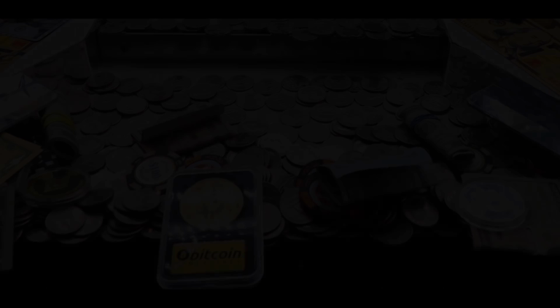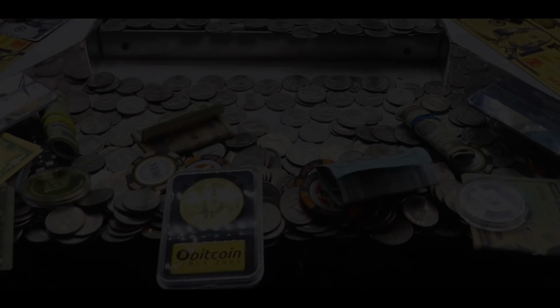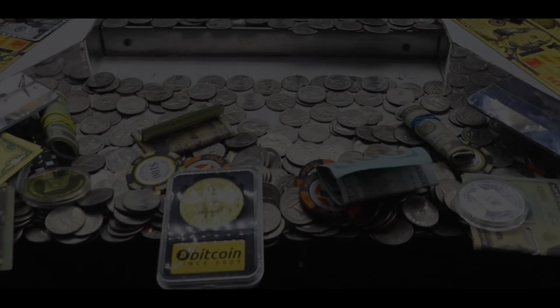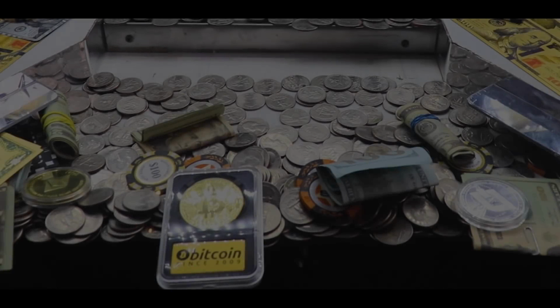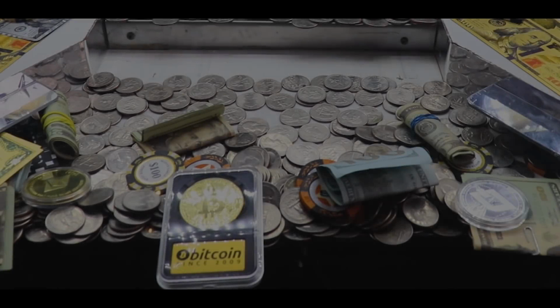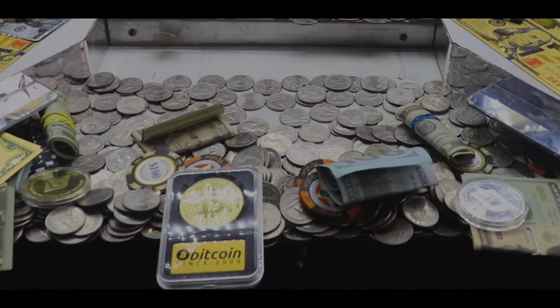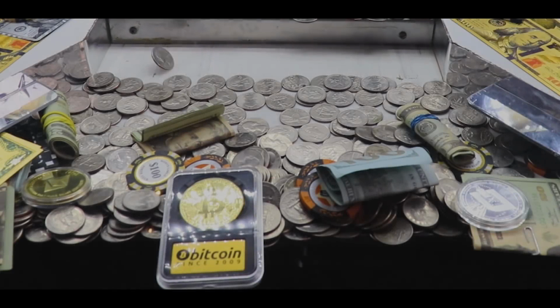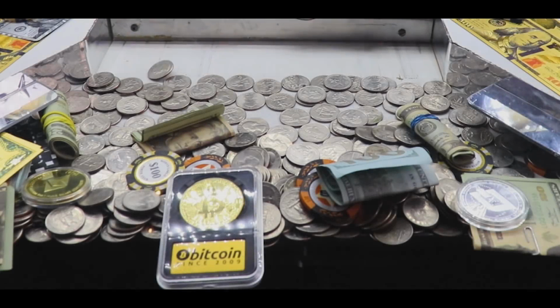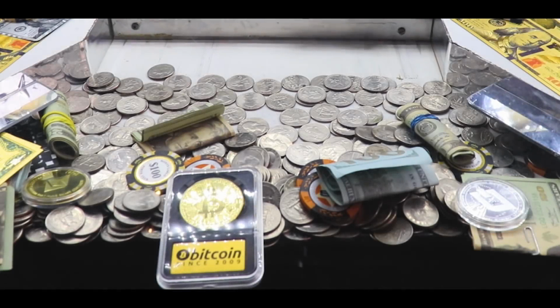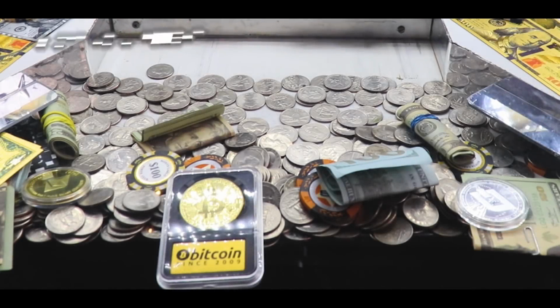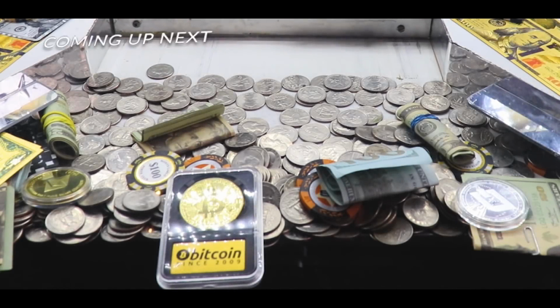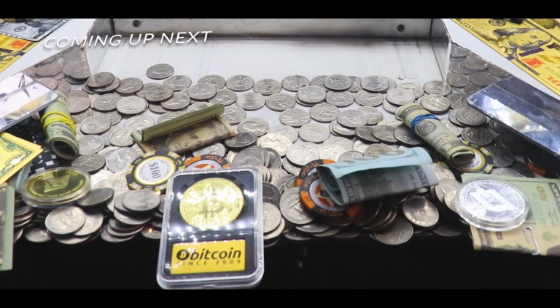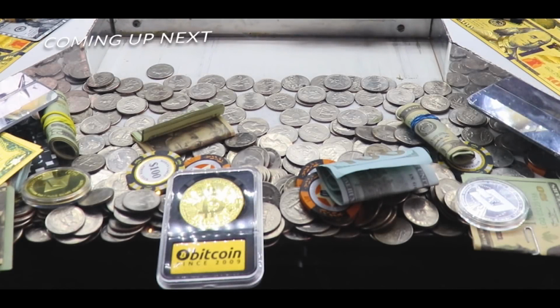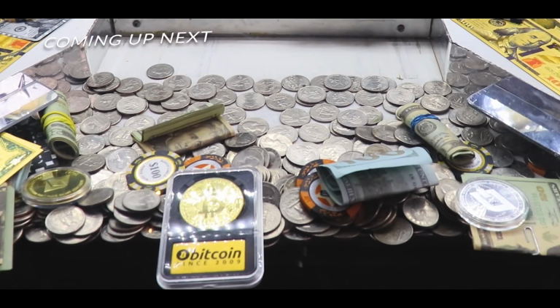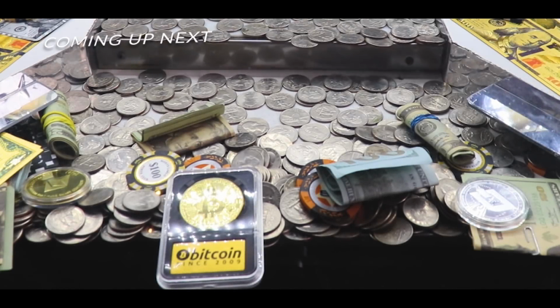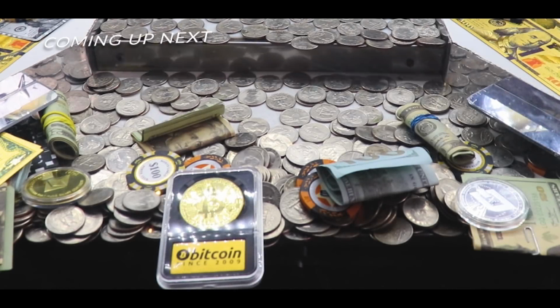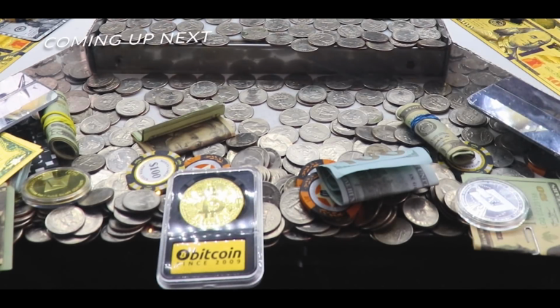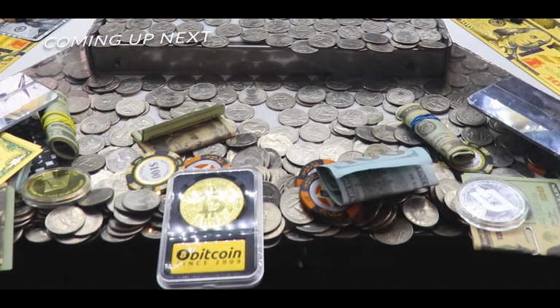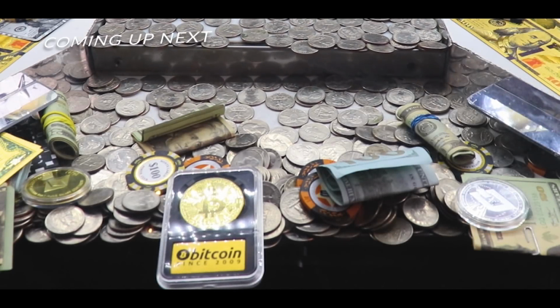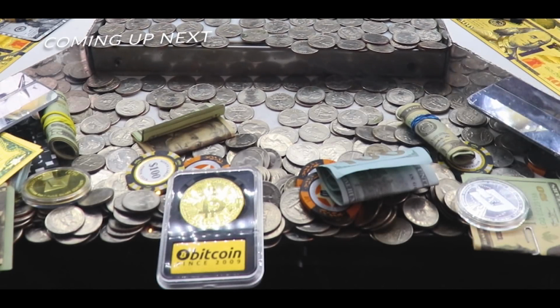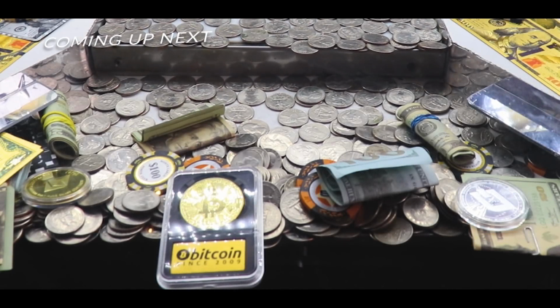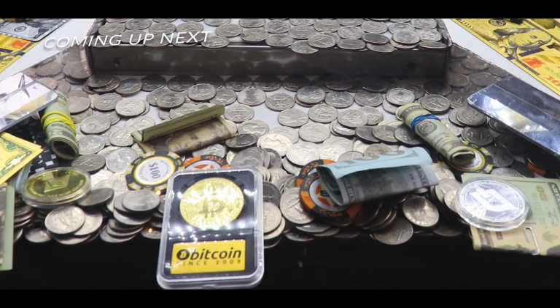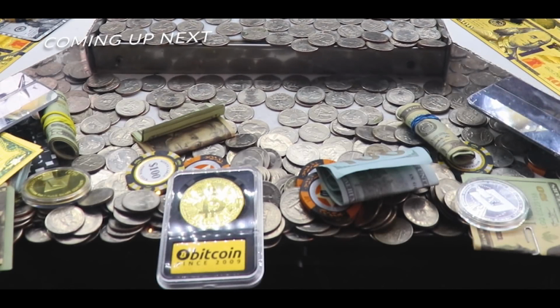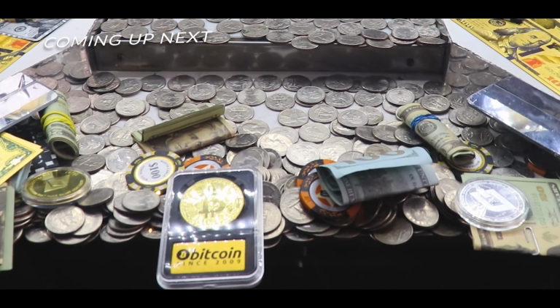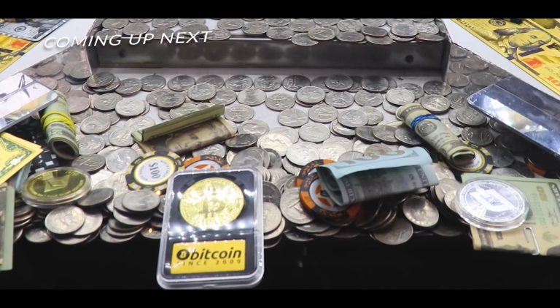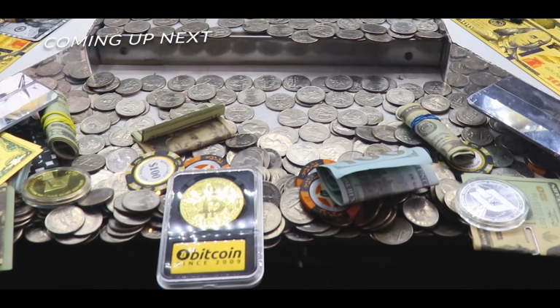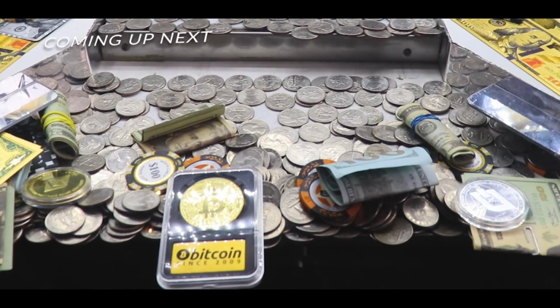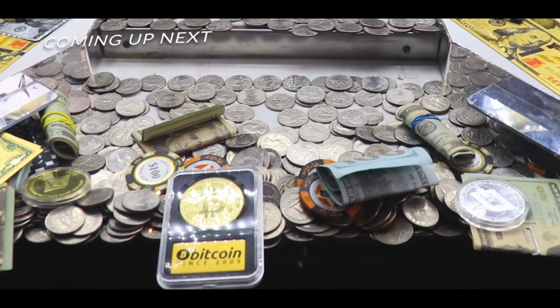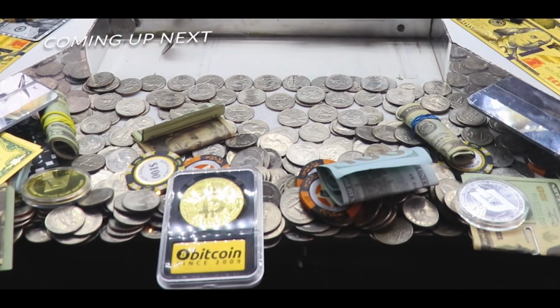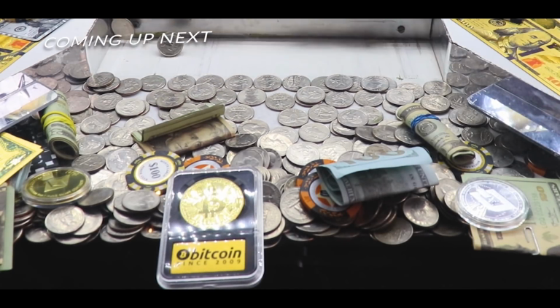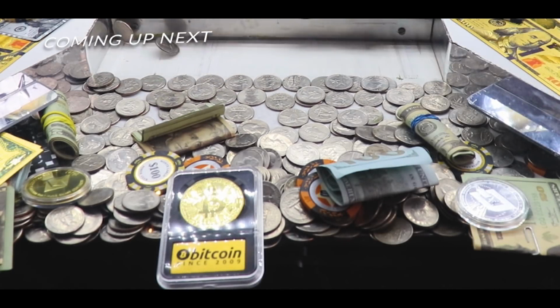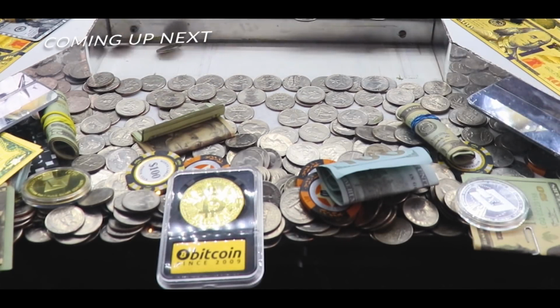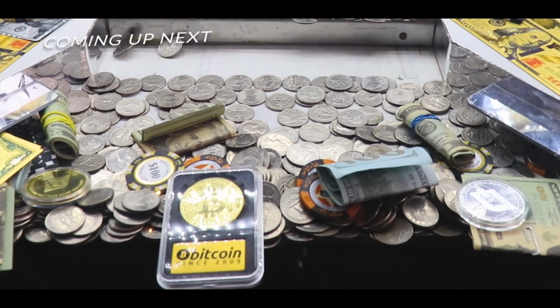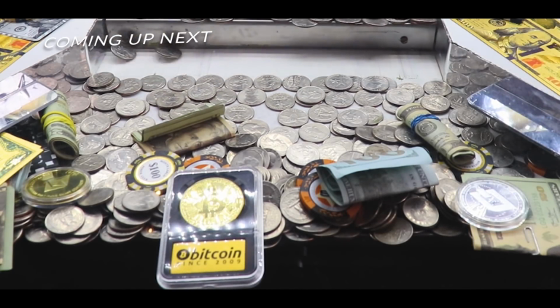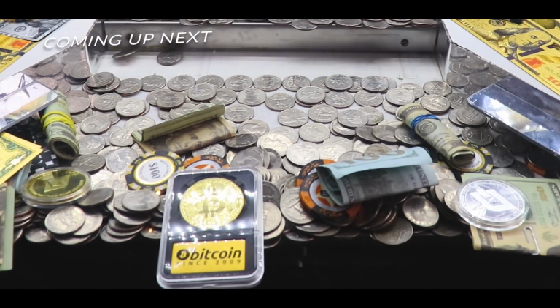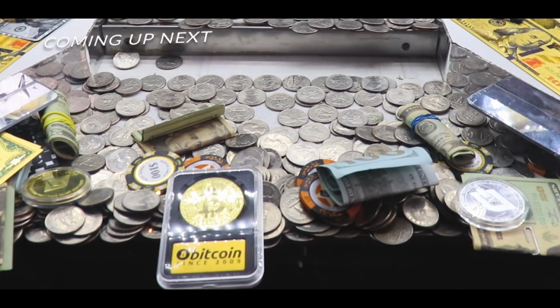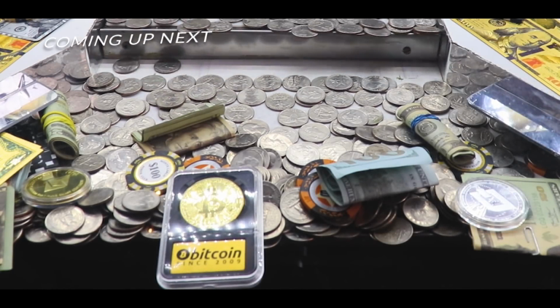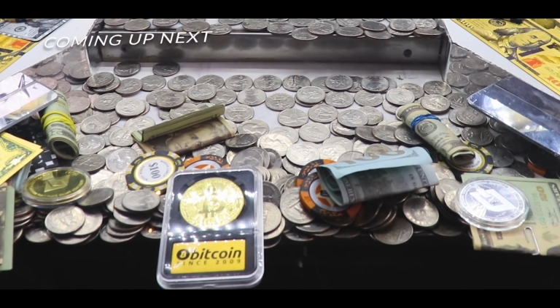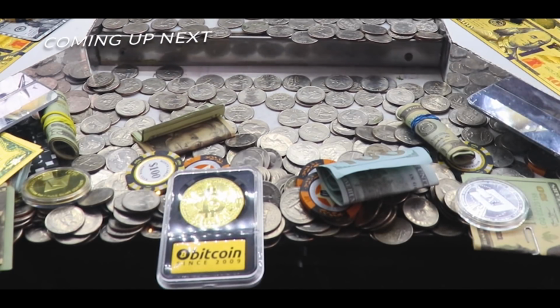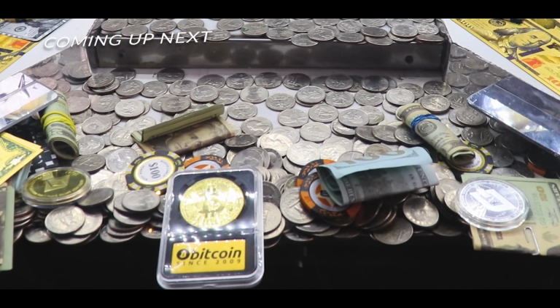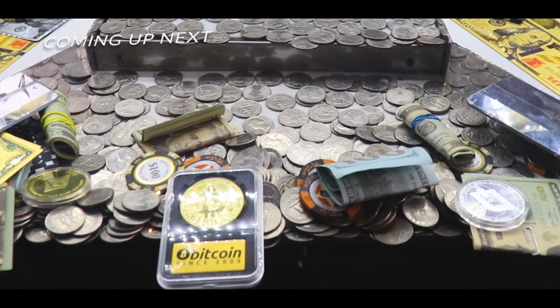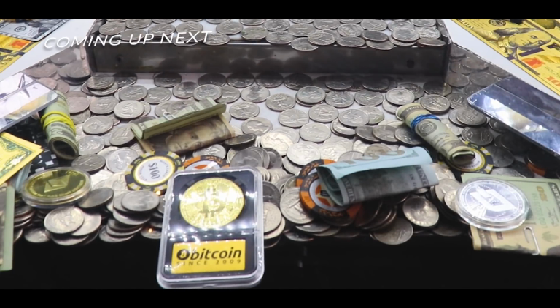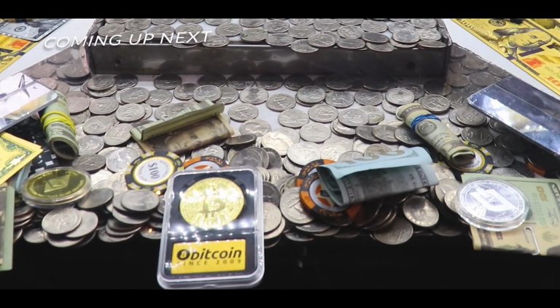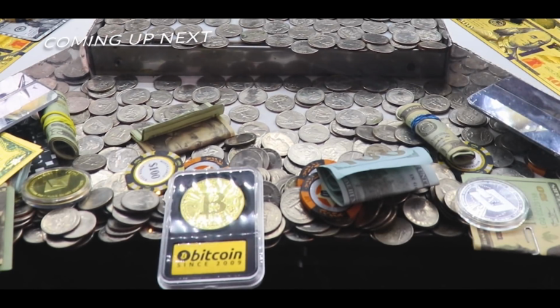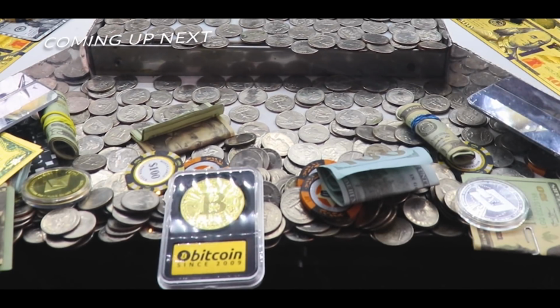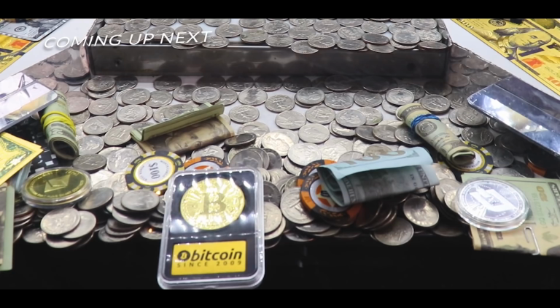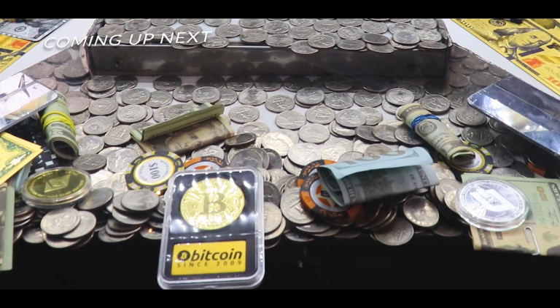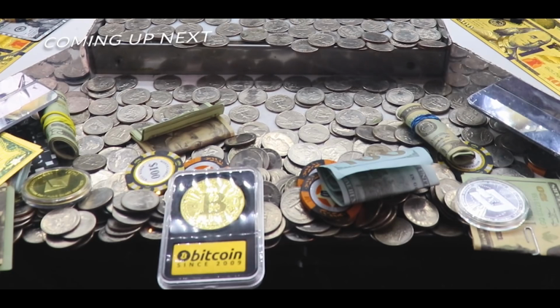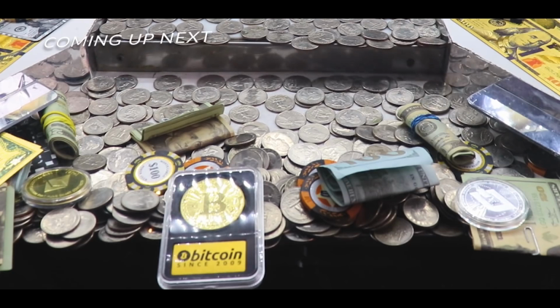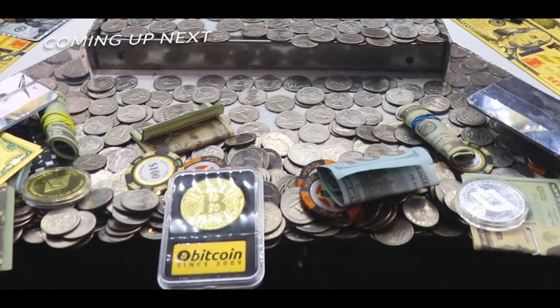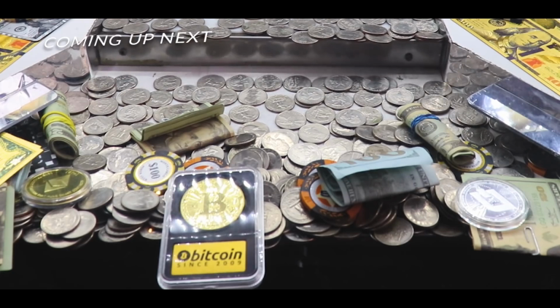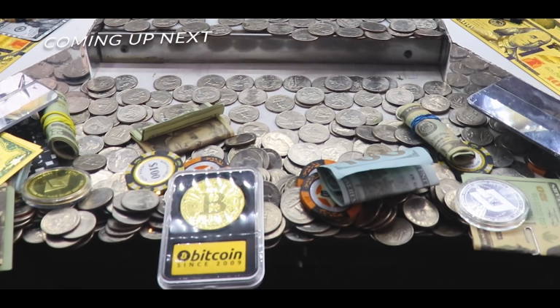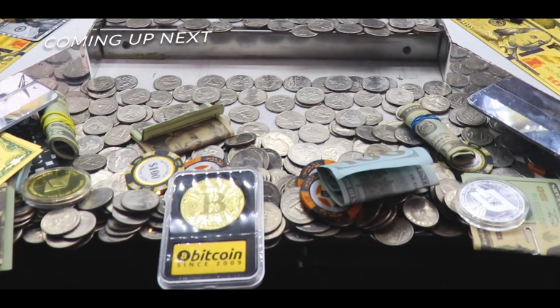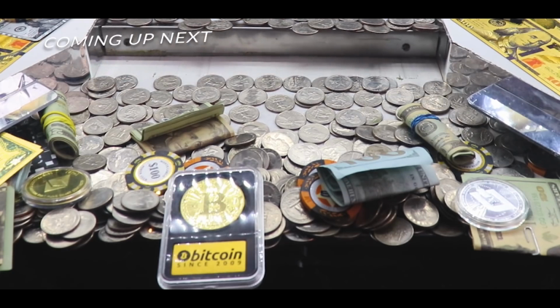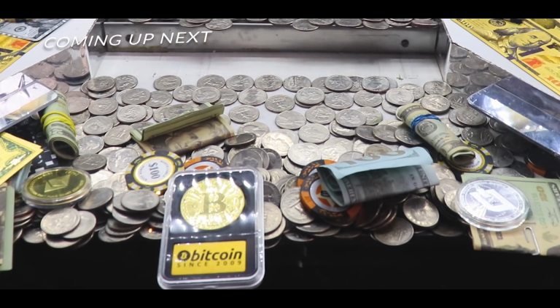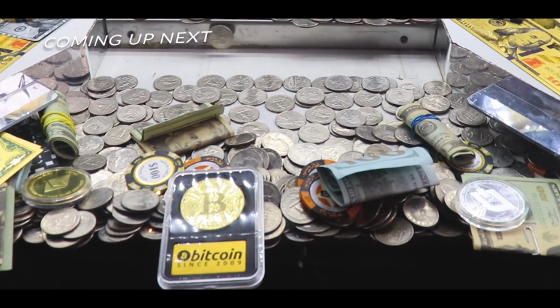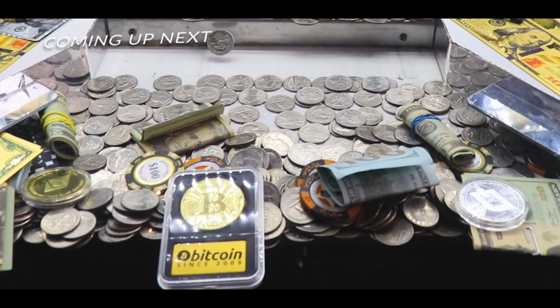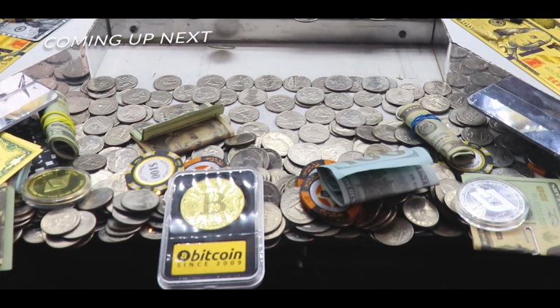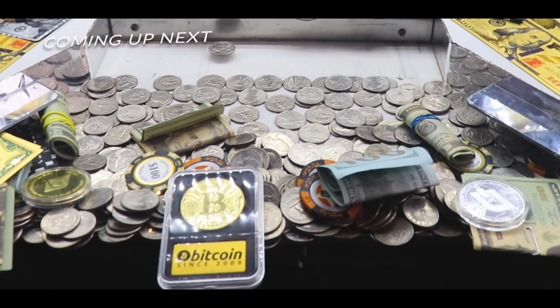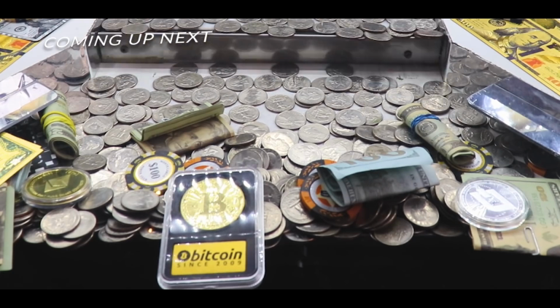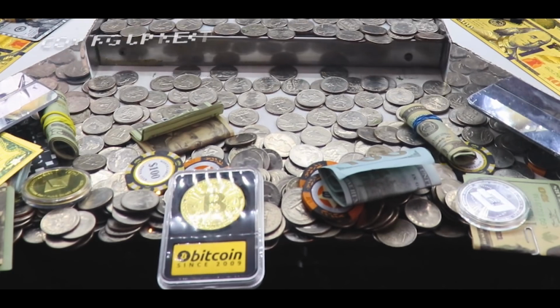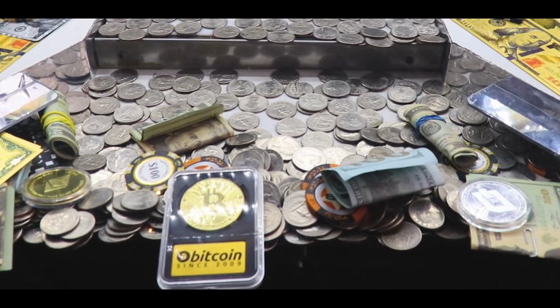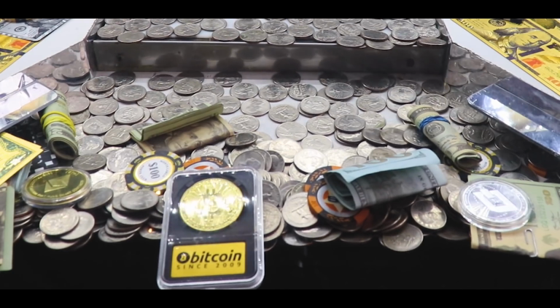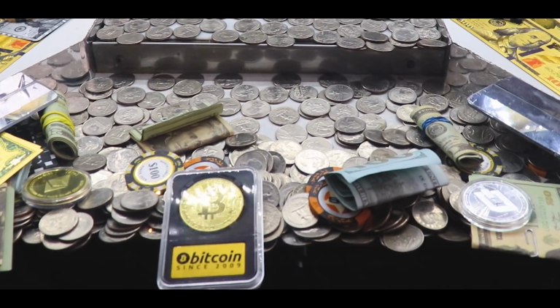Come on baby. One big push. The bottom needs to fall out underneath it. Right here.